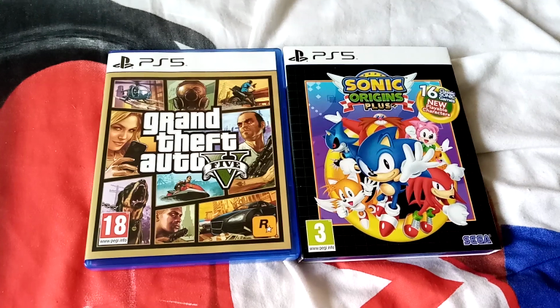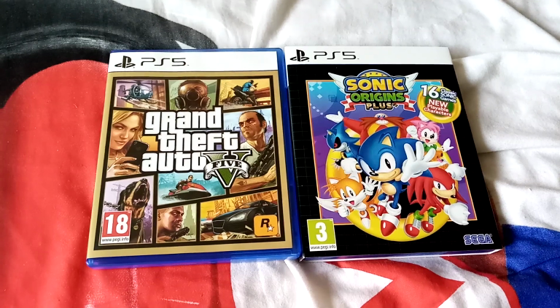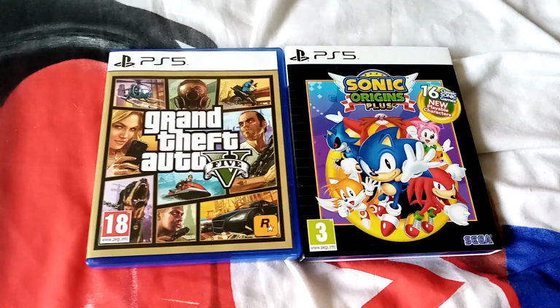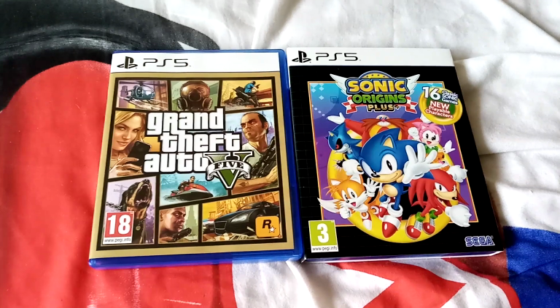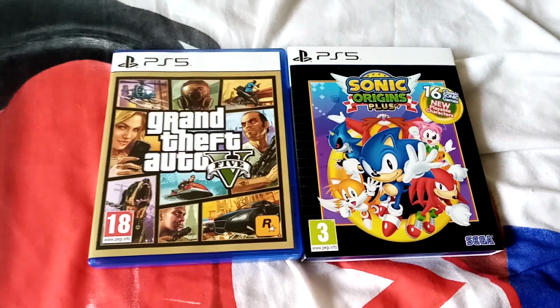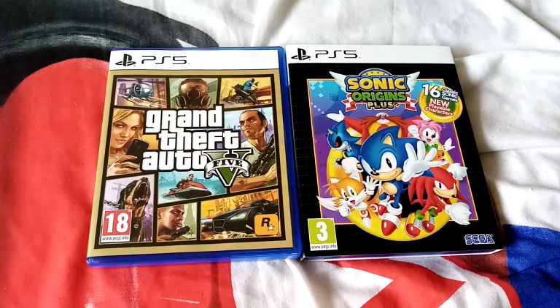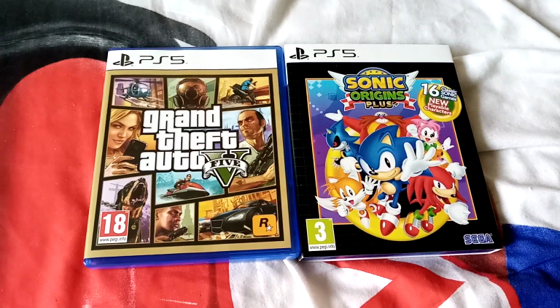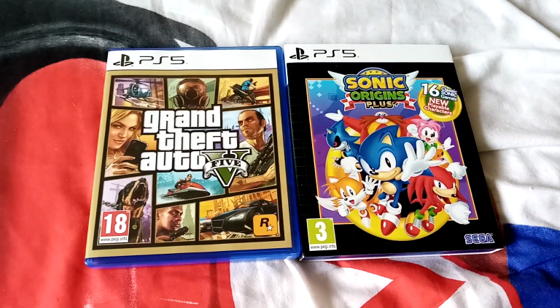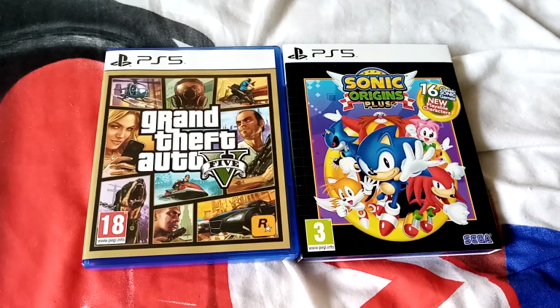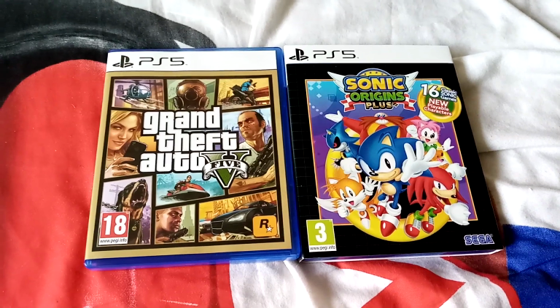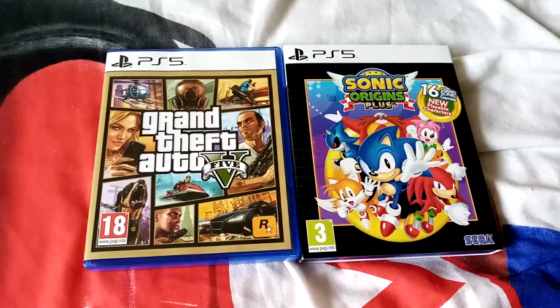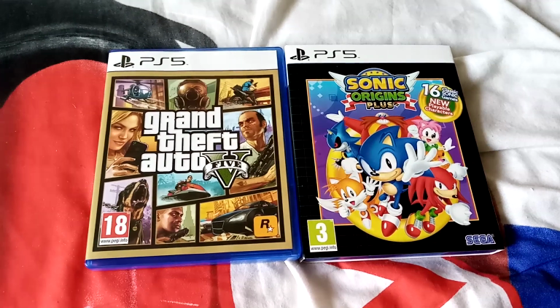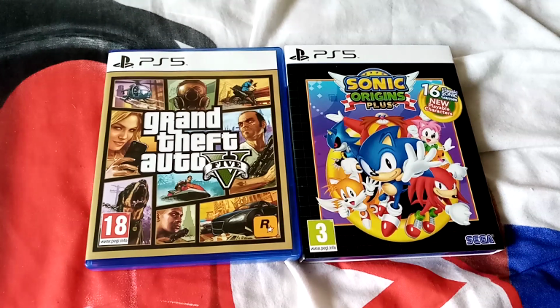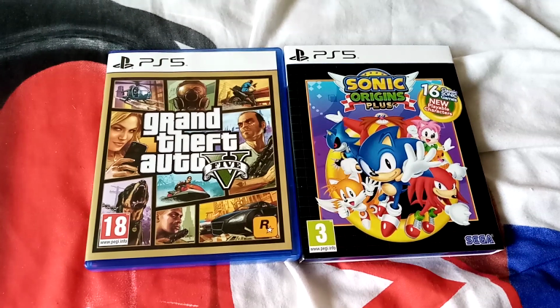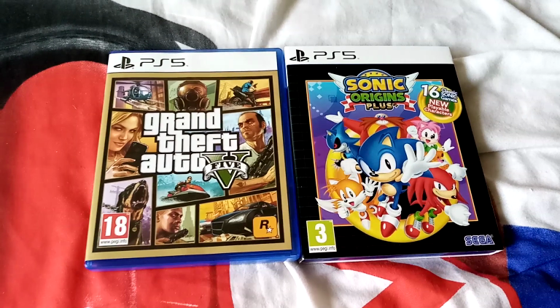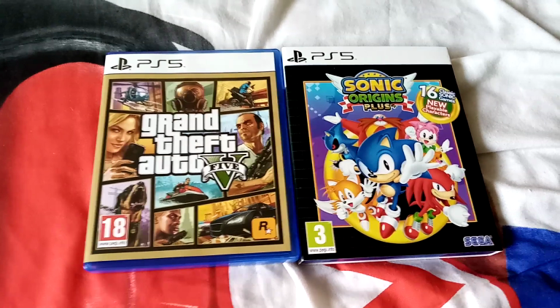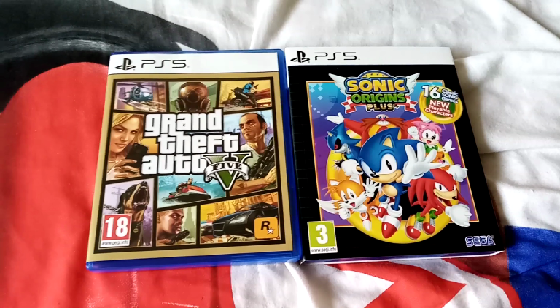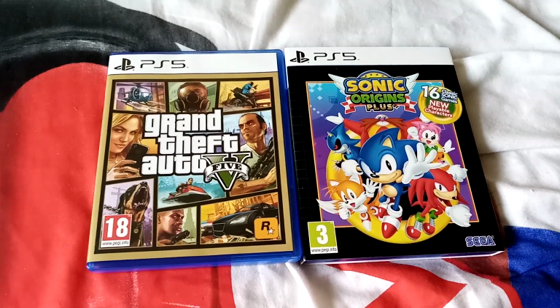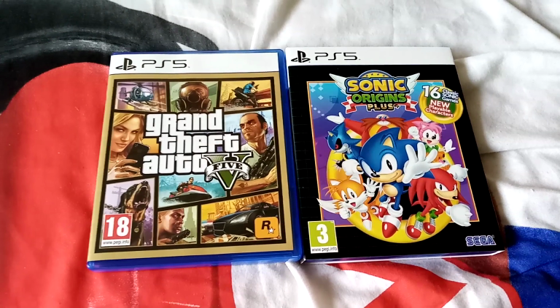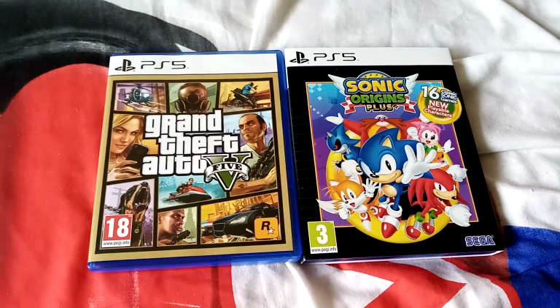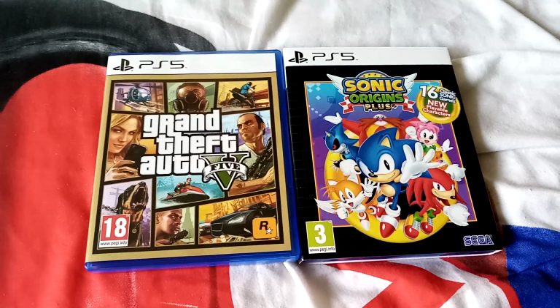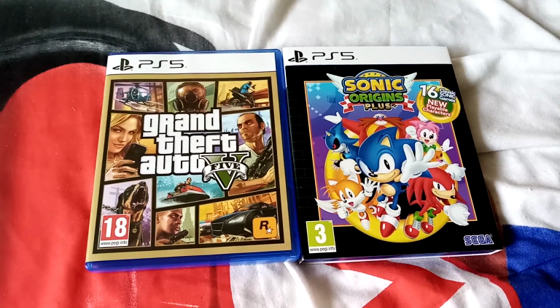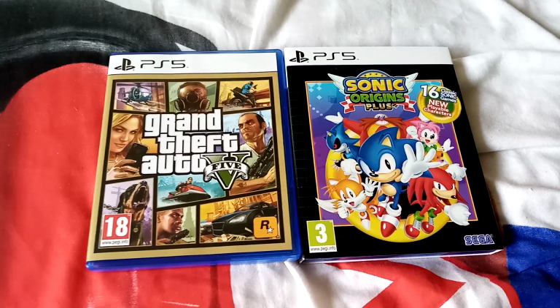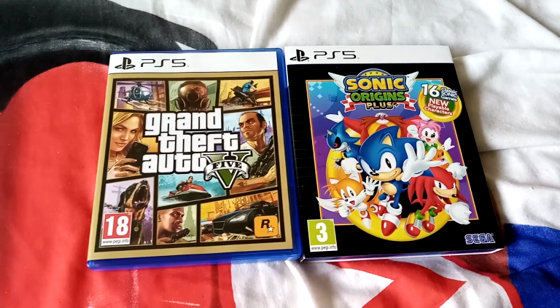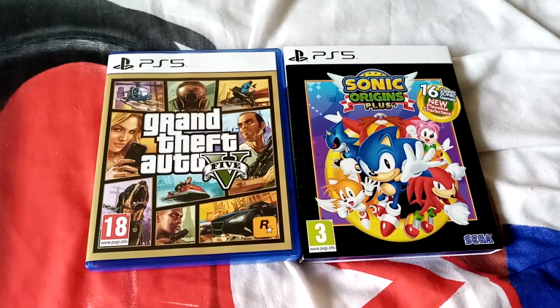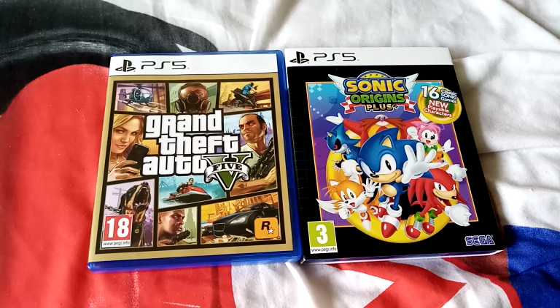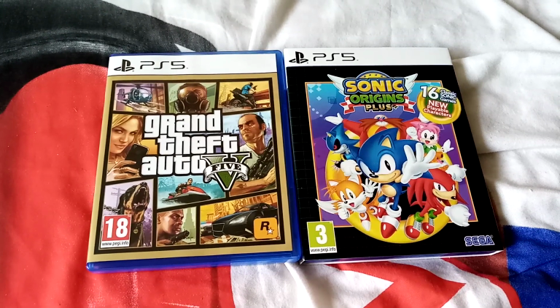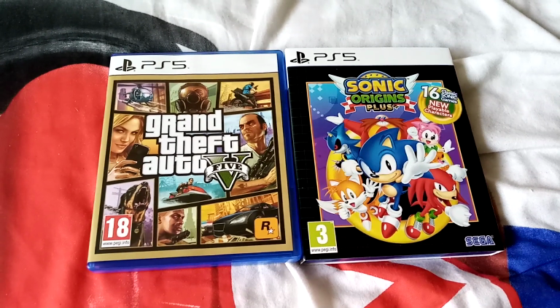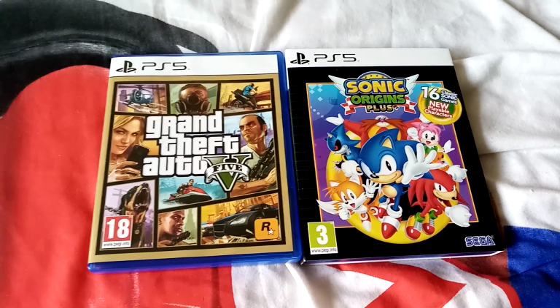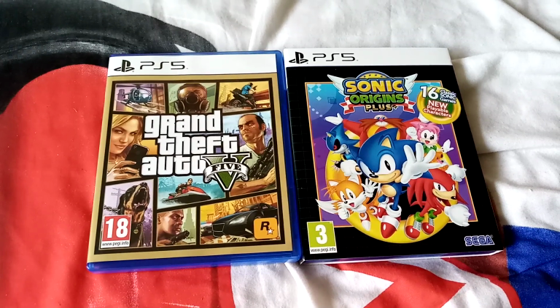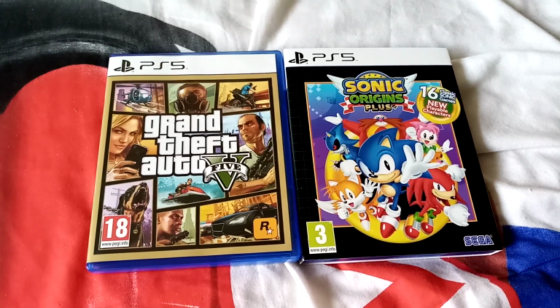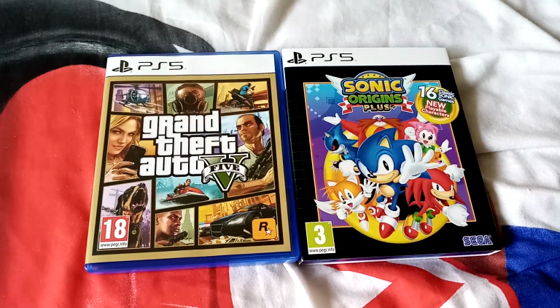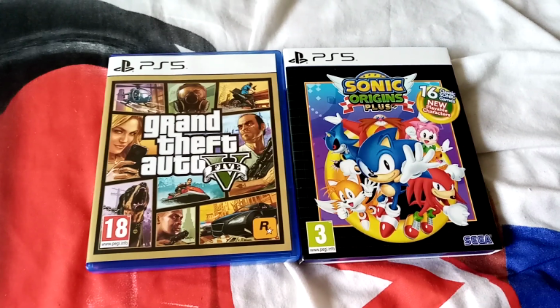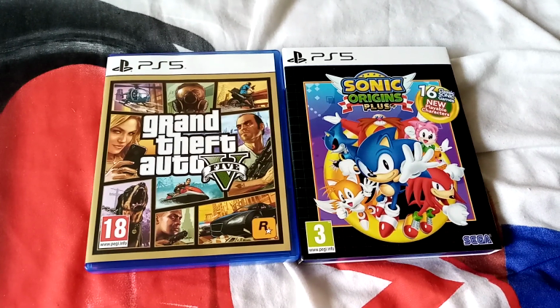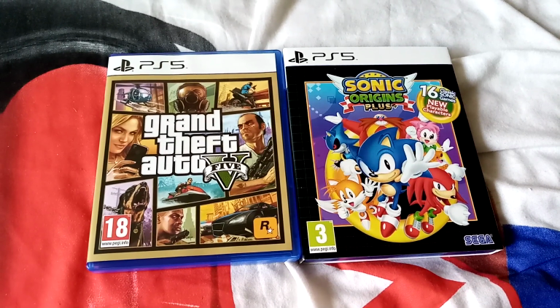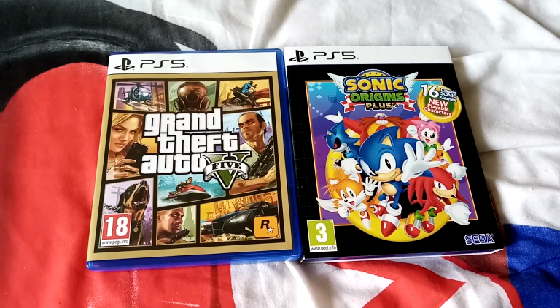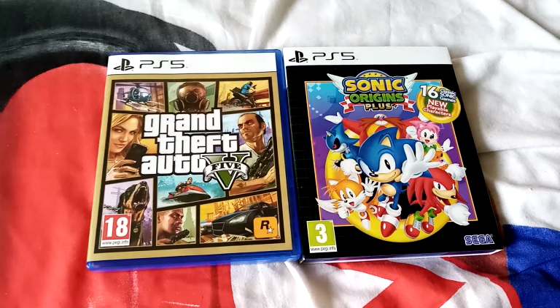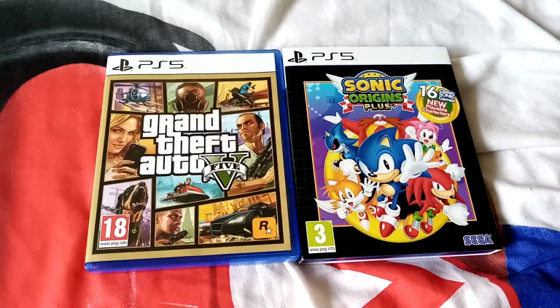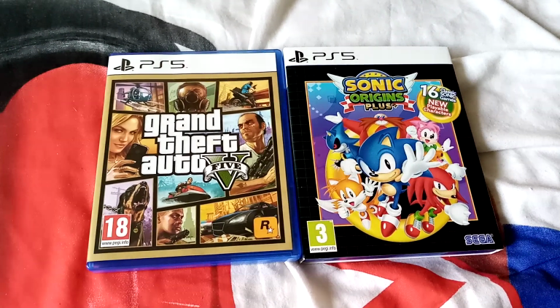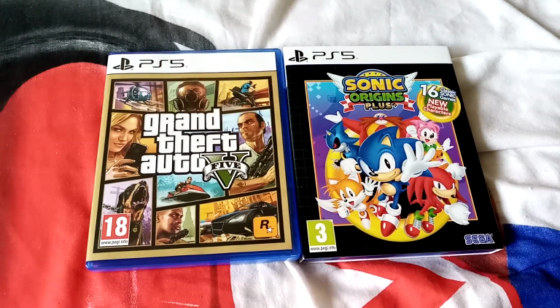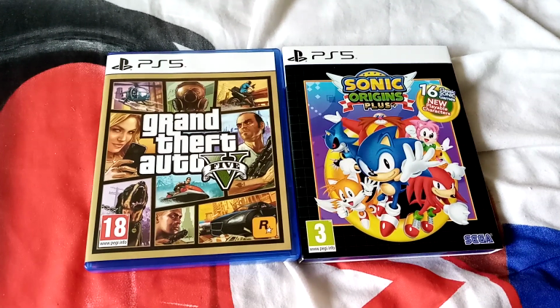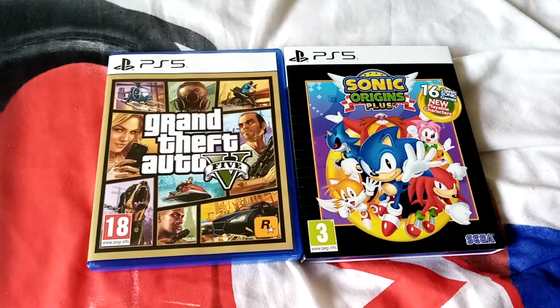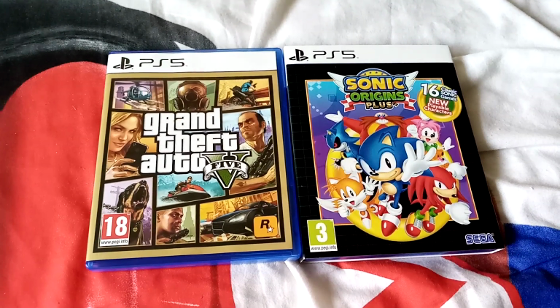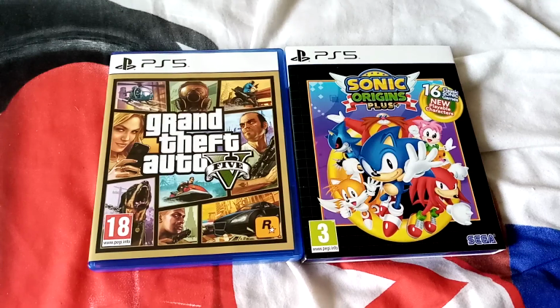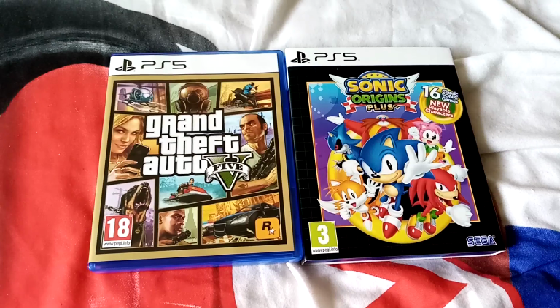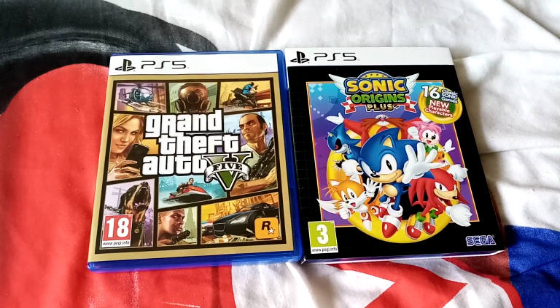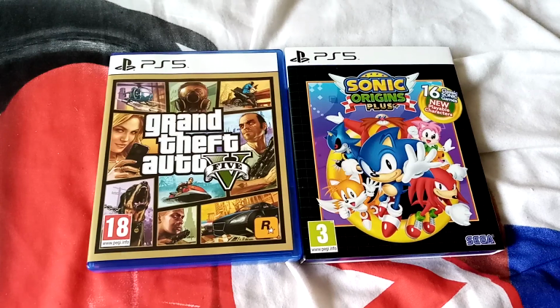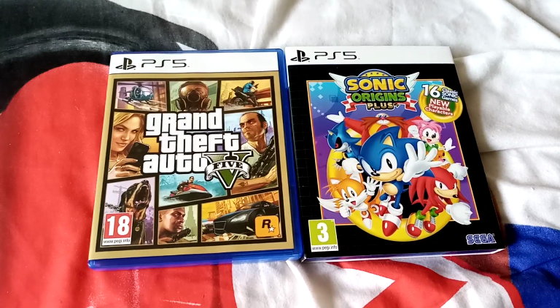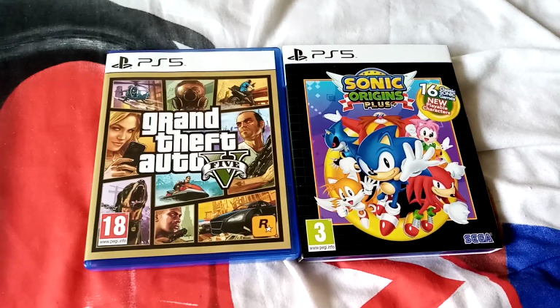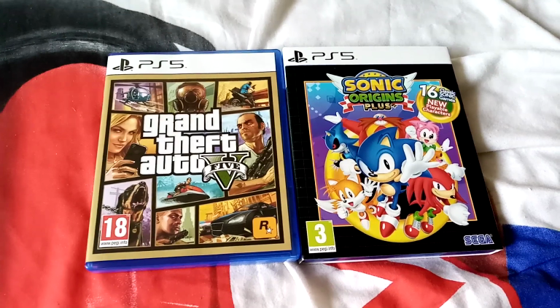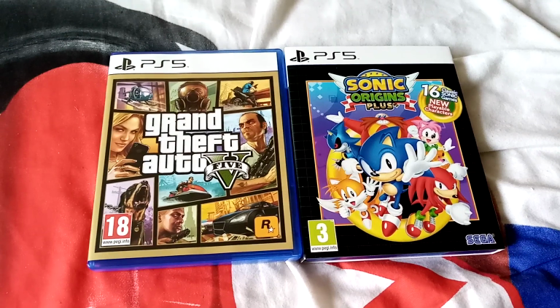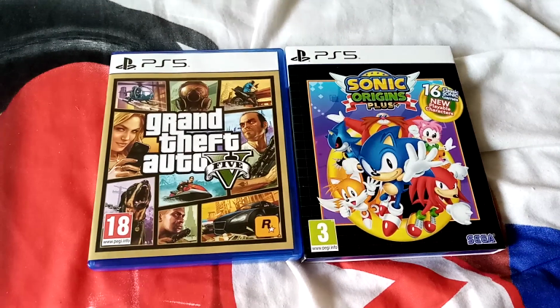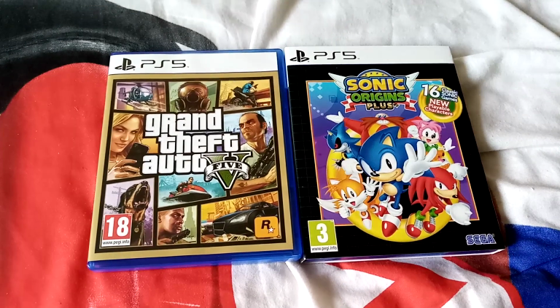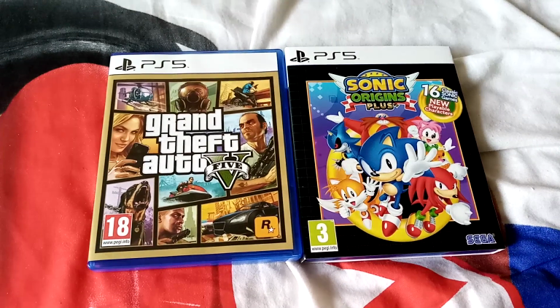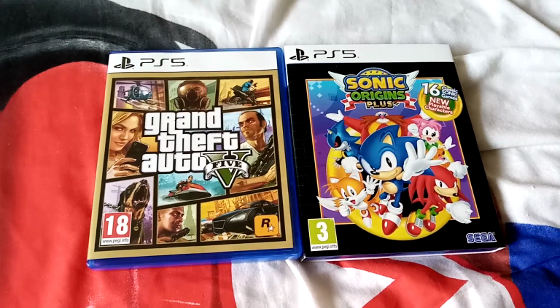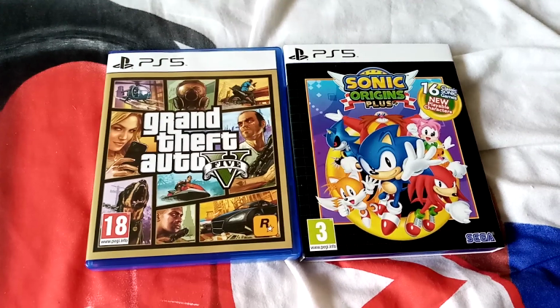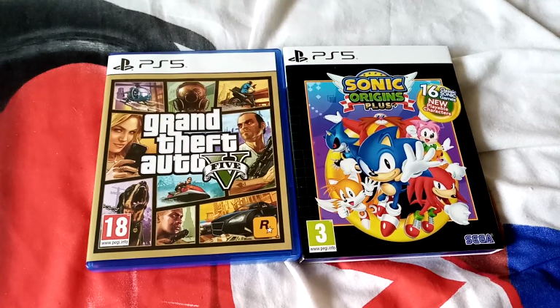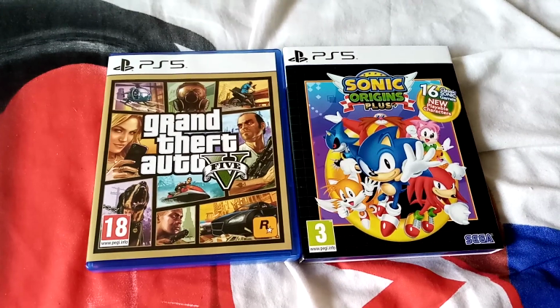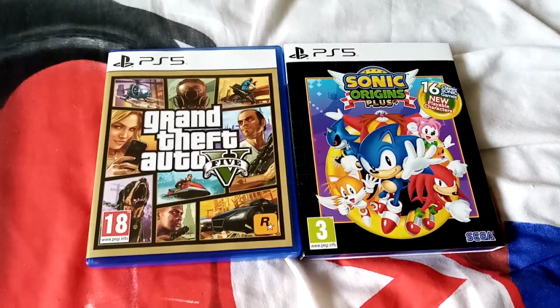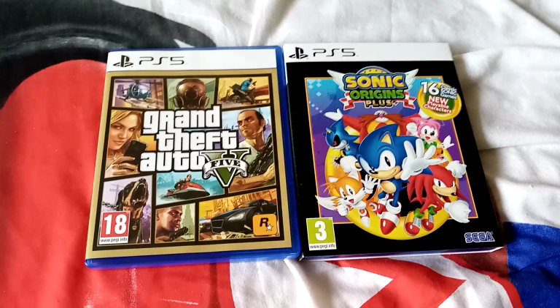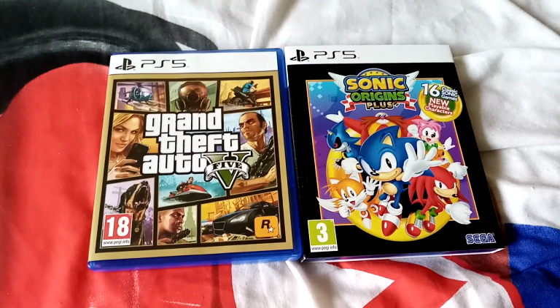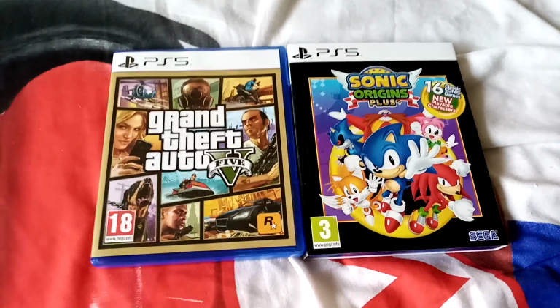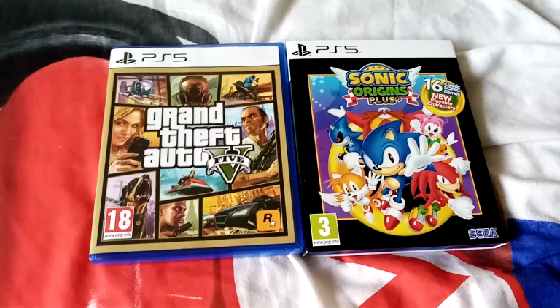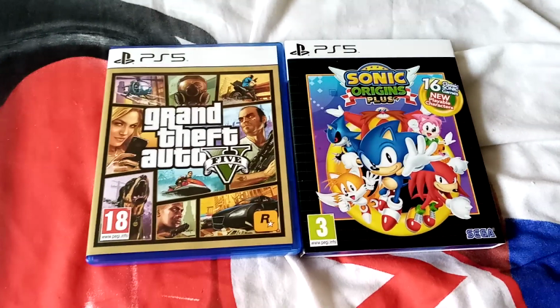Hi guys, I'm doing the Grandfather 405 and Sonic Origins Plus for the PlayStation 5. So let's start.